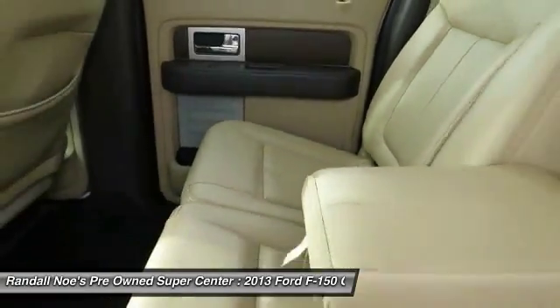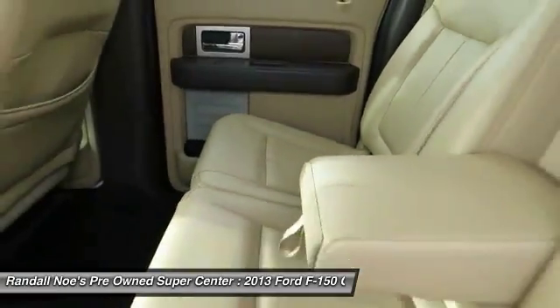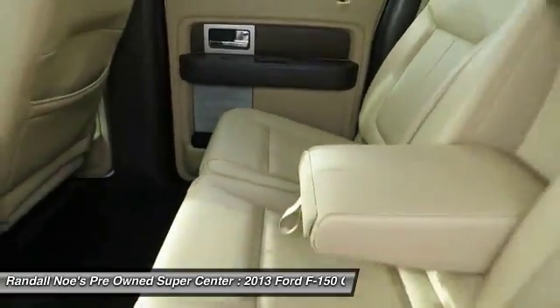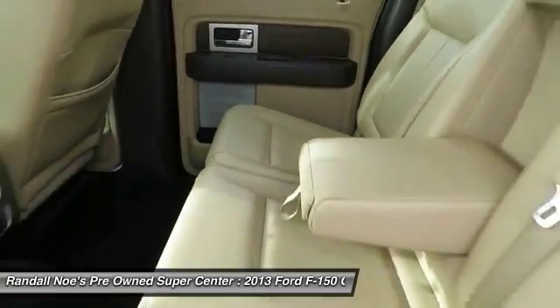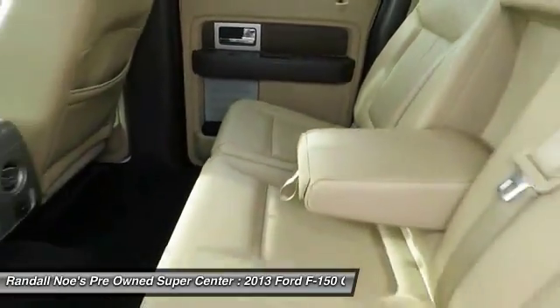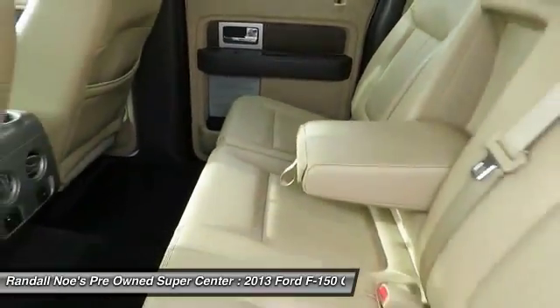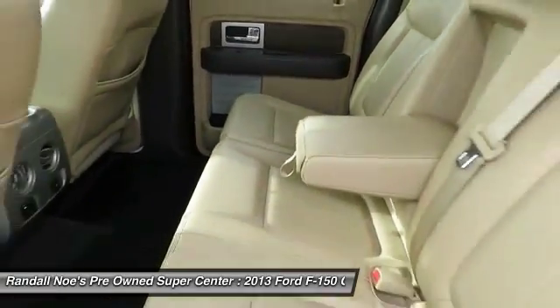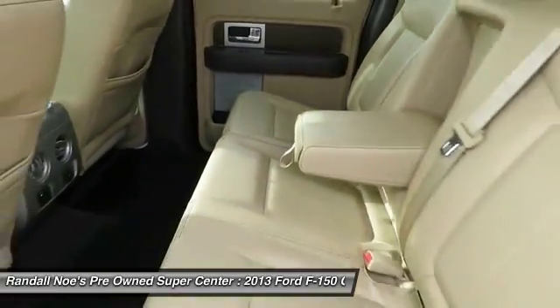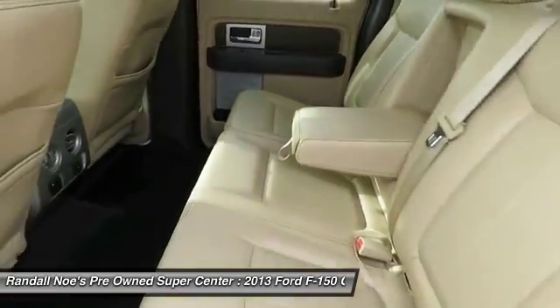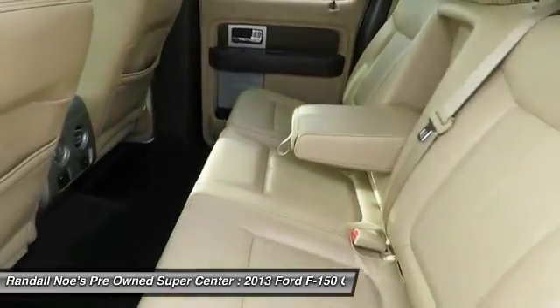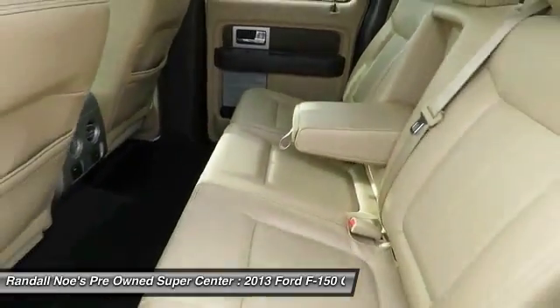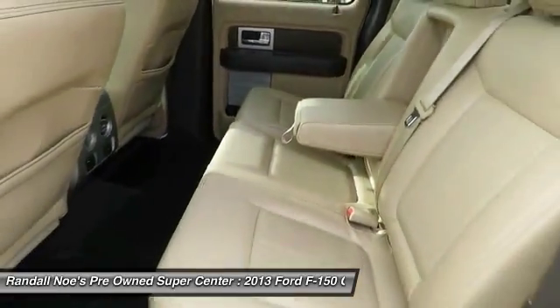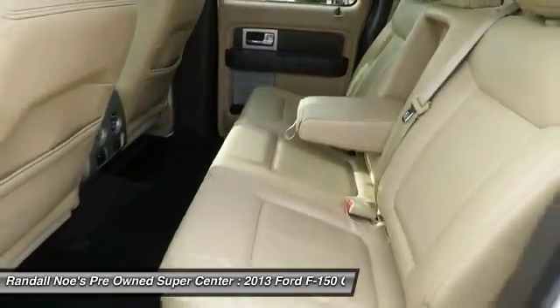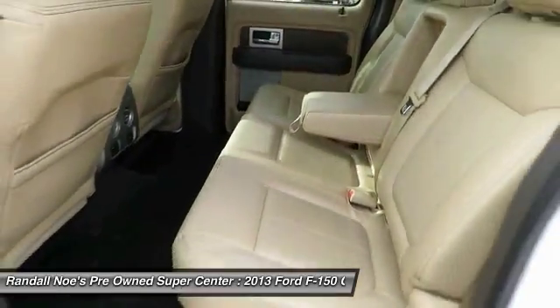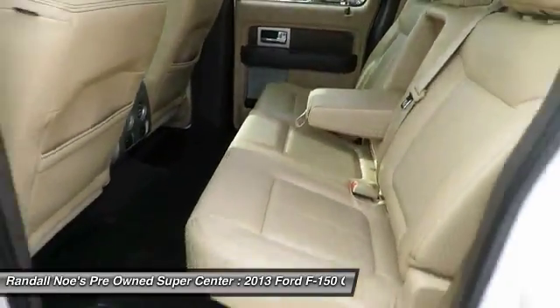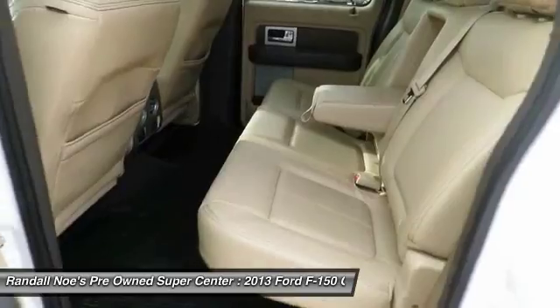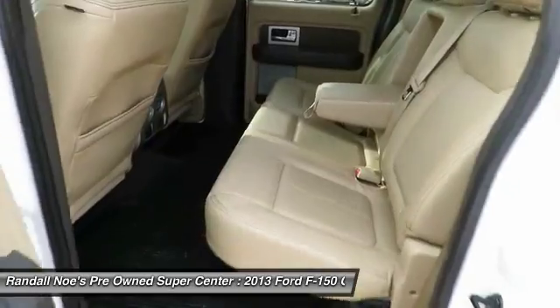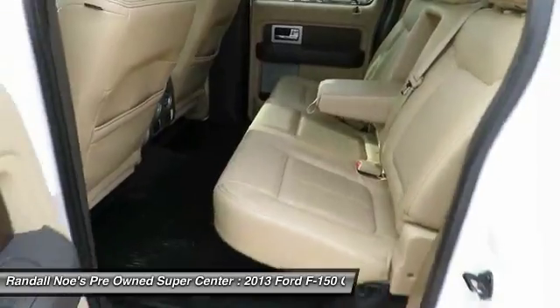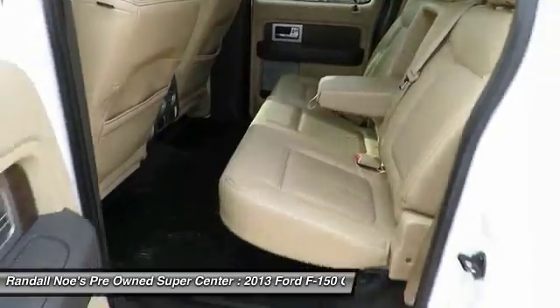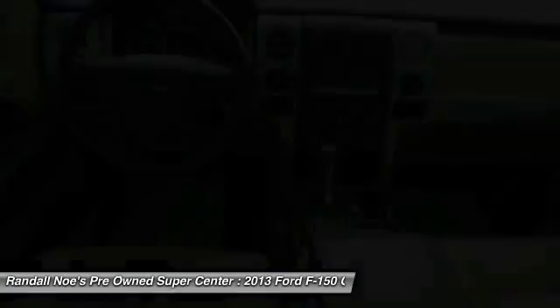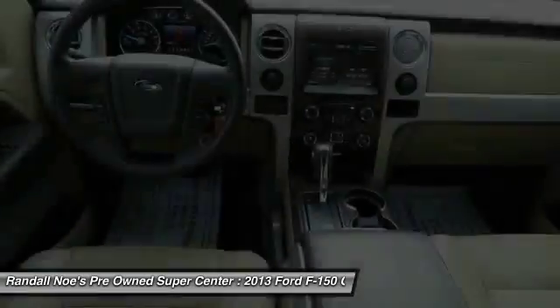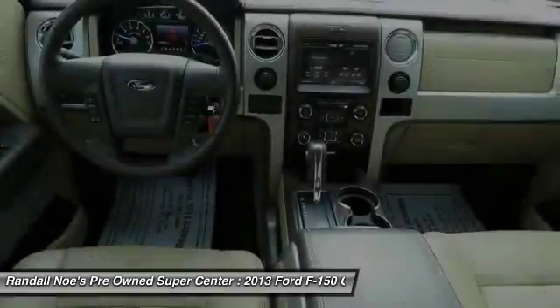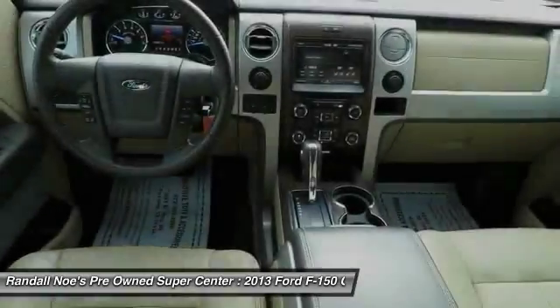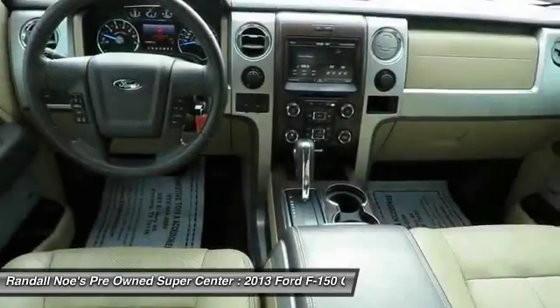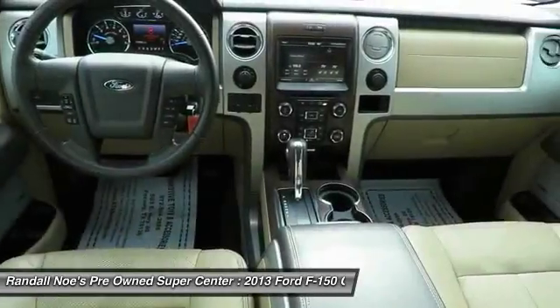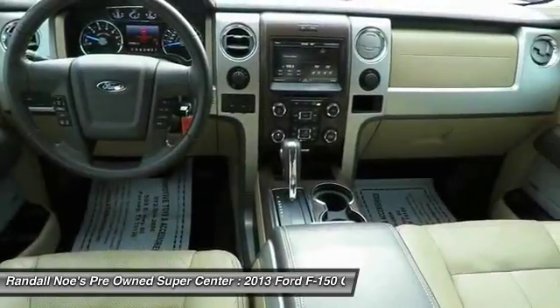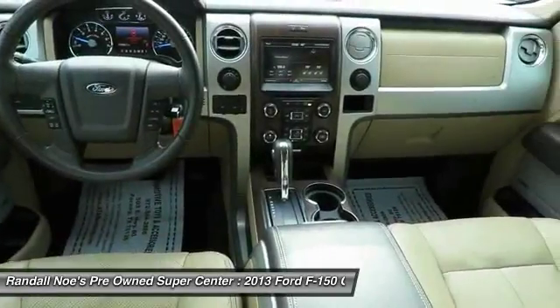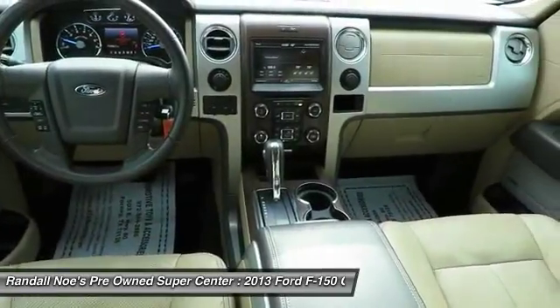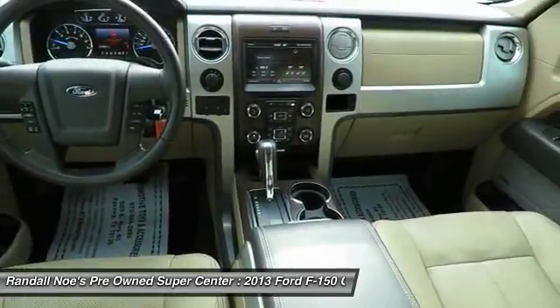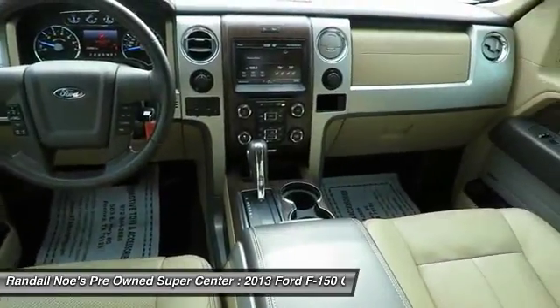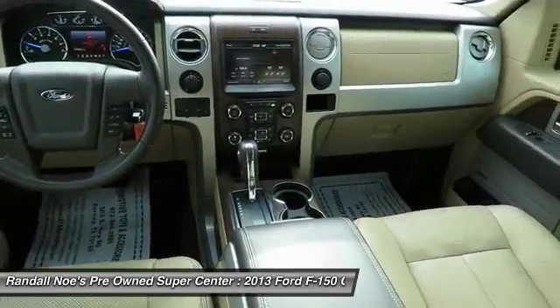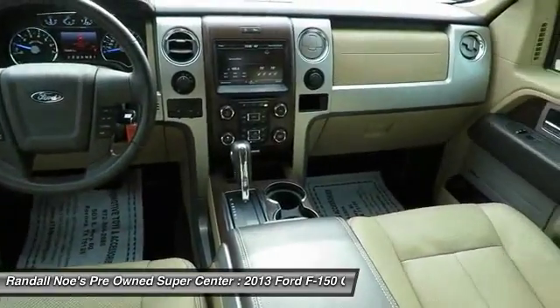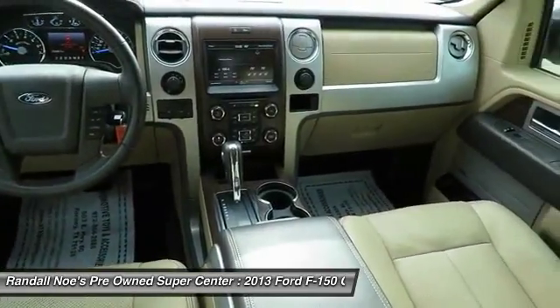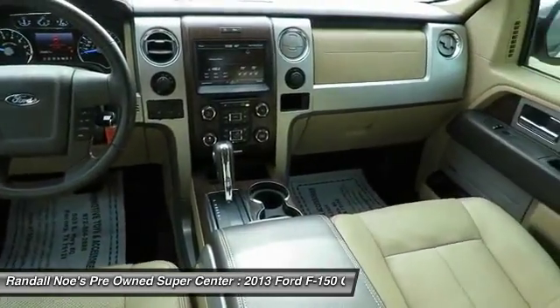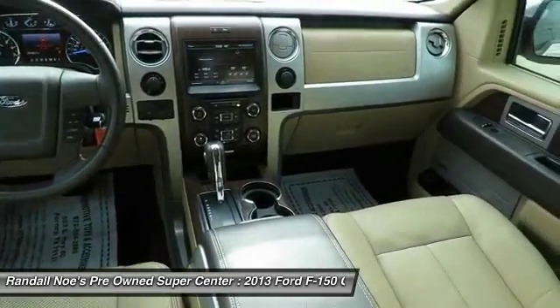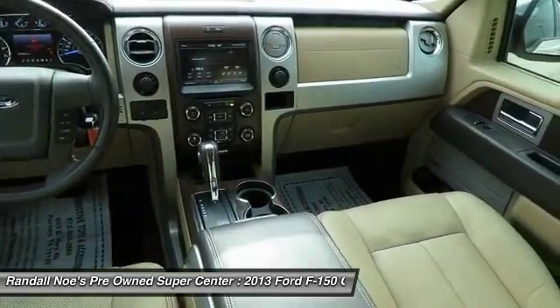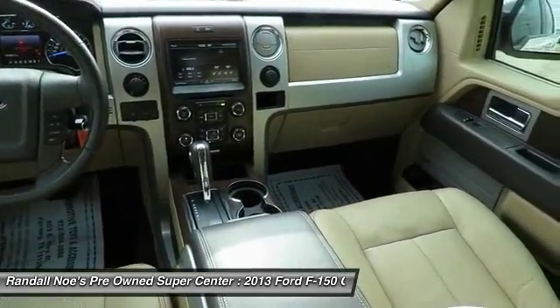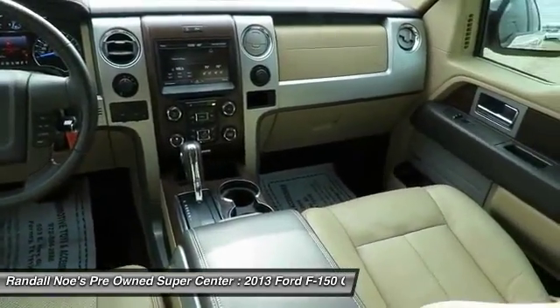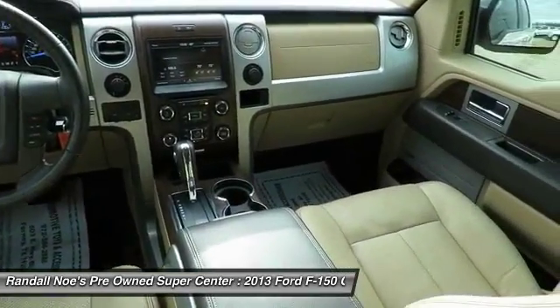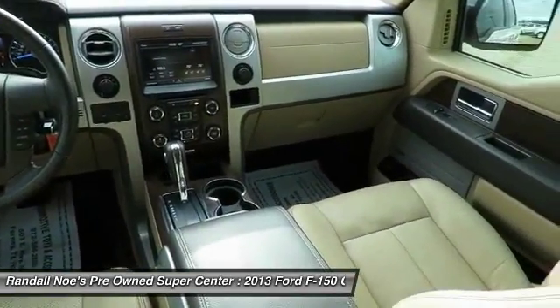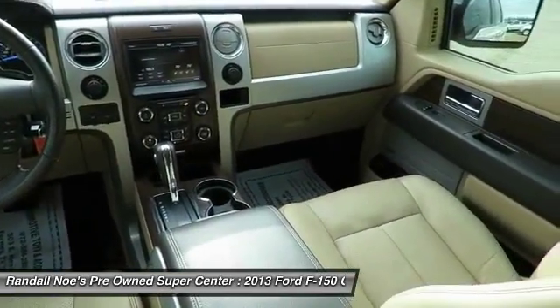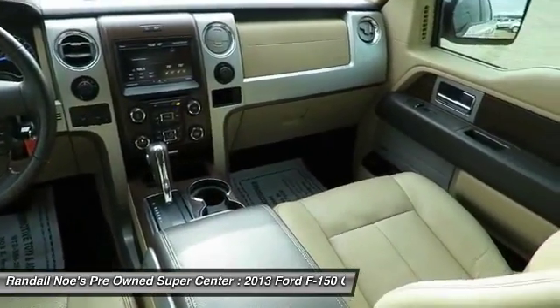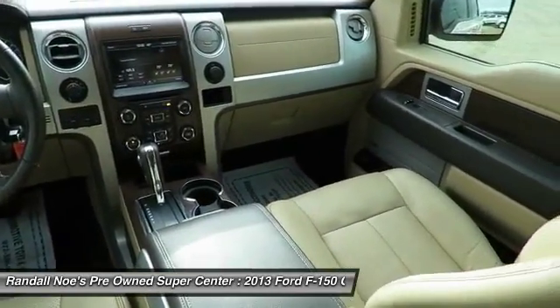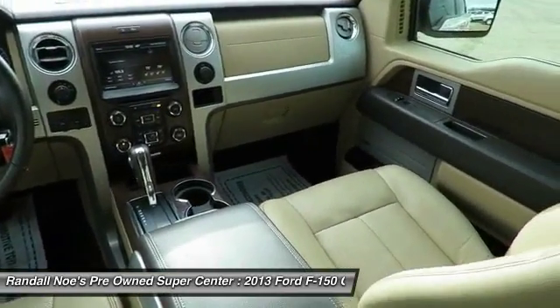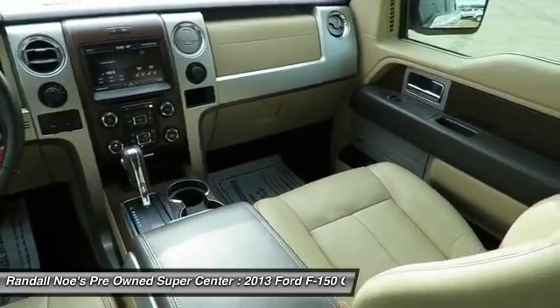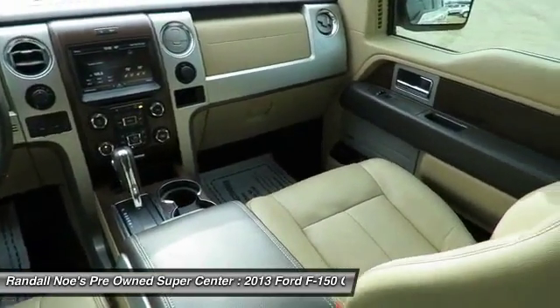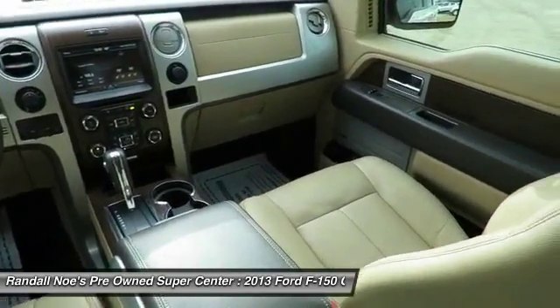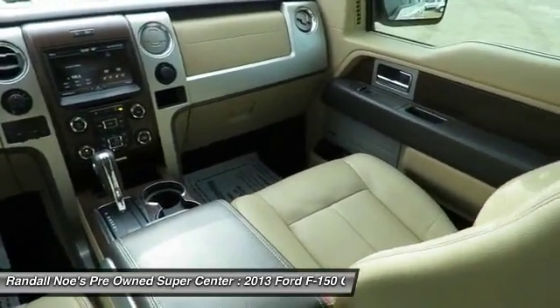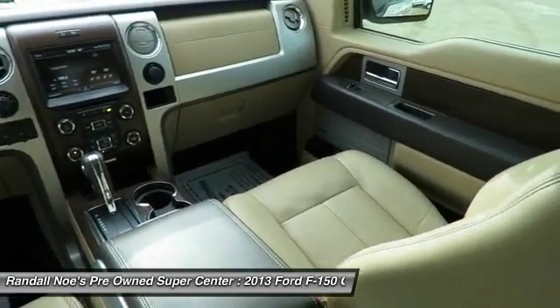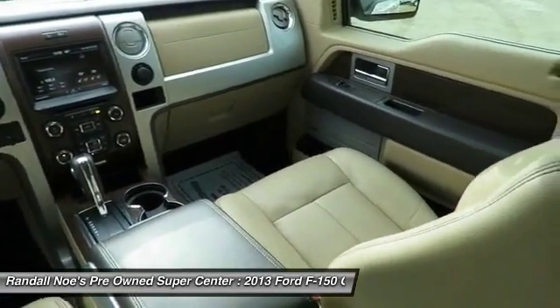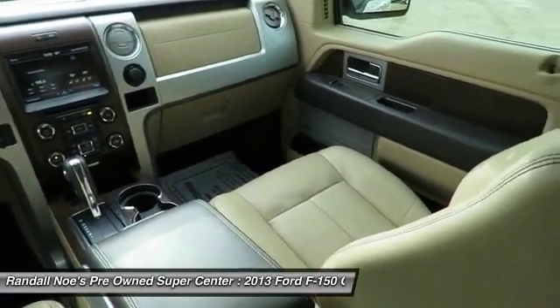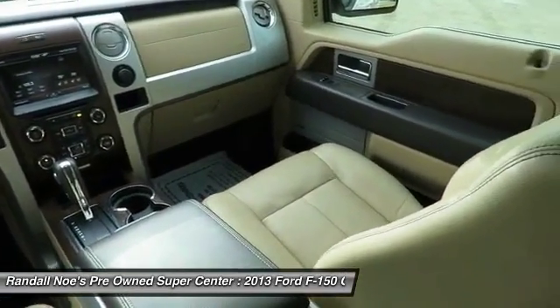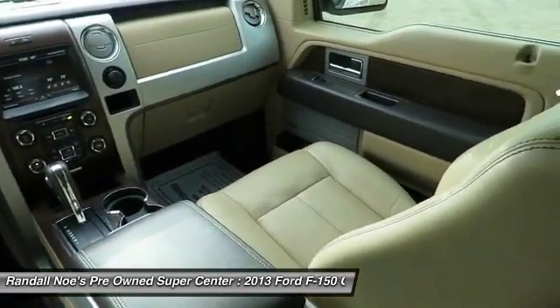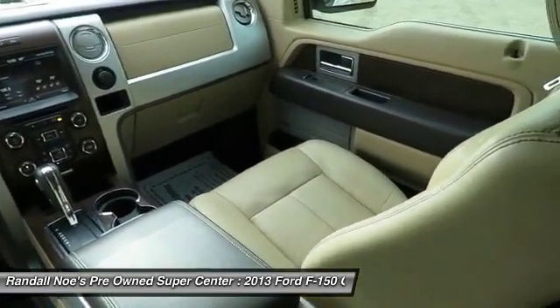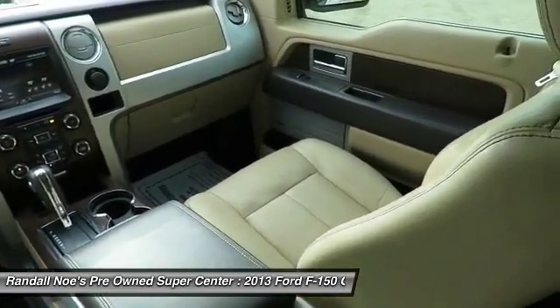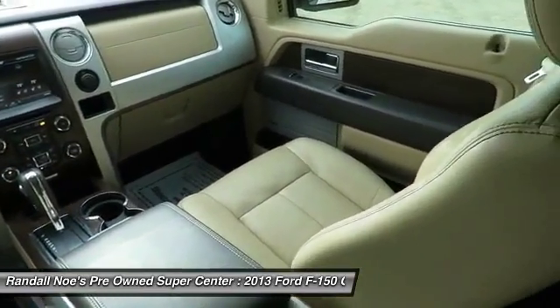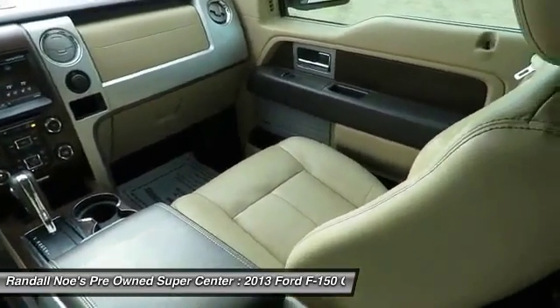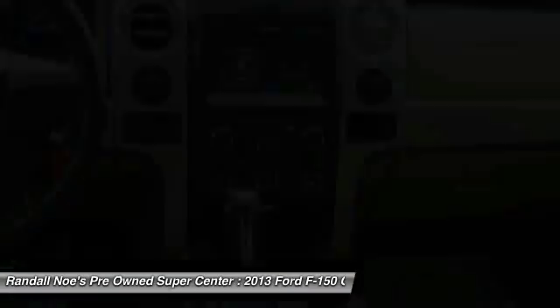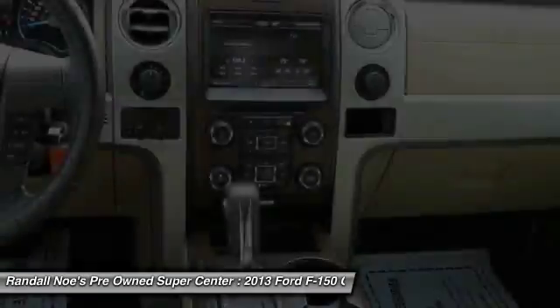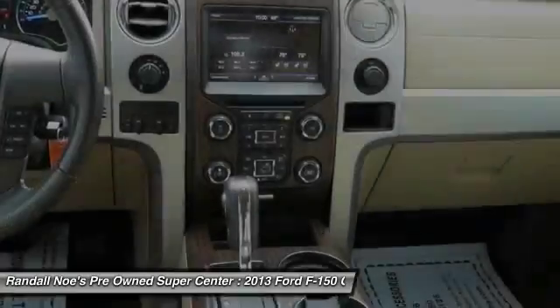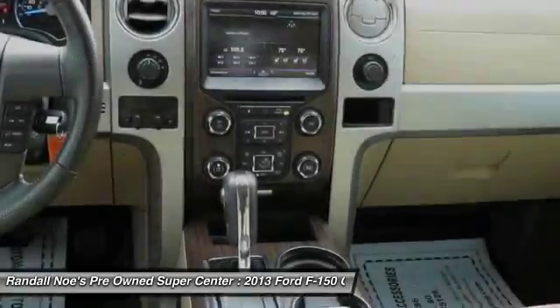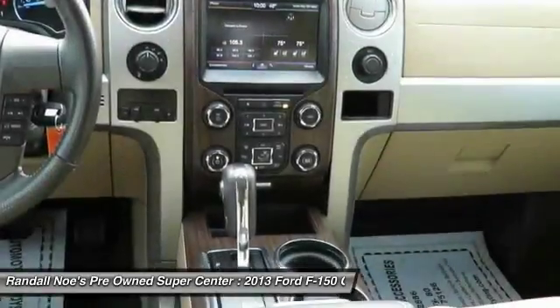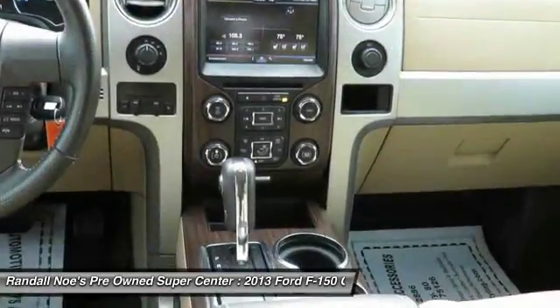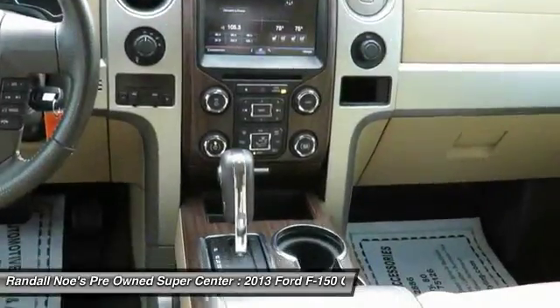Airbags. Tachometer. Cargo area light. This vehicle offers reliability and good looks at a great price.